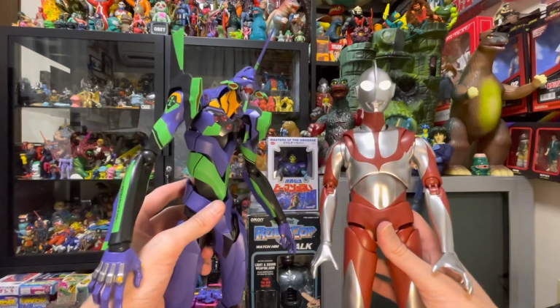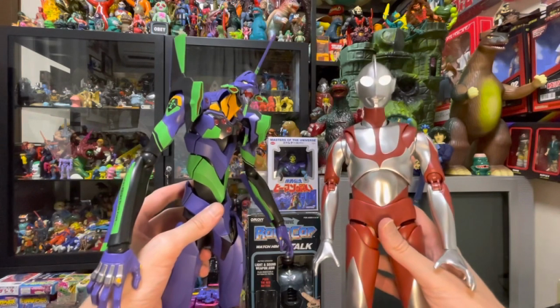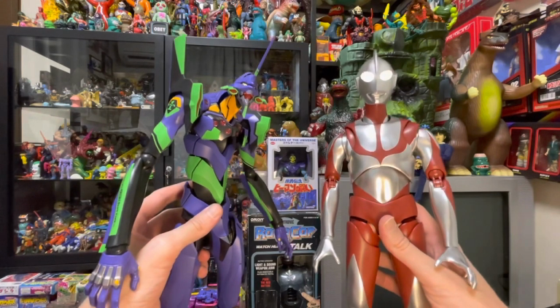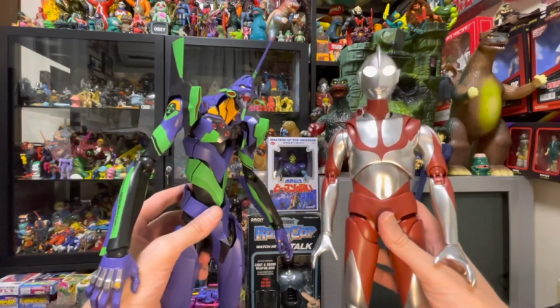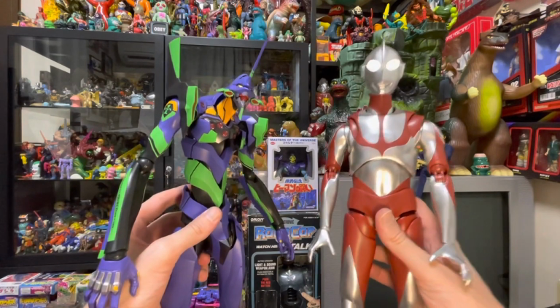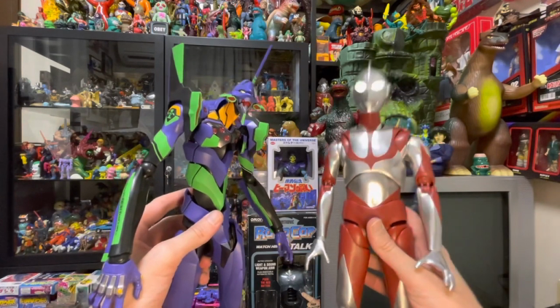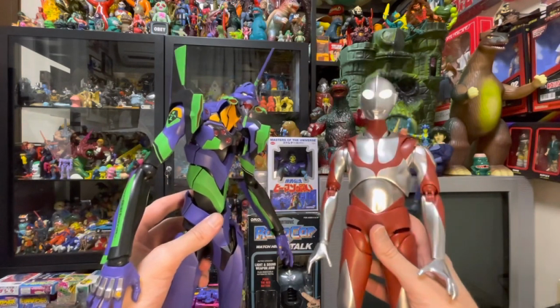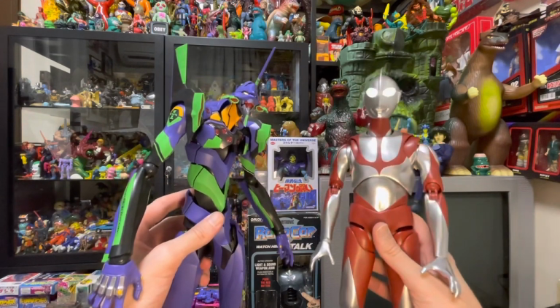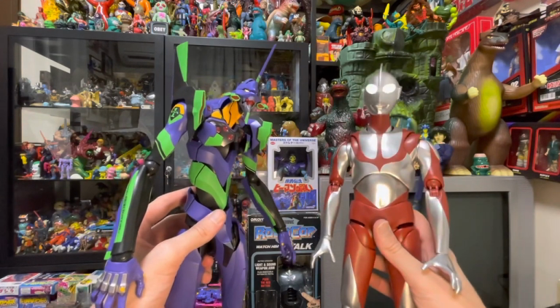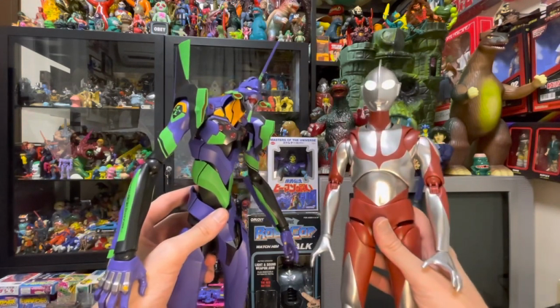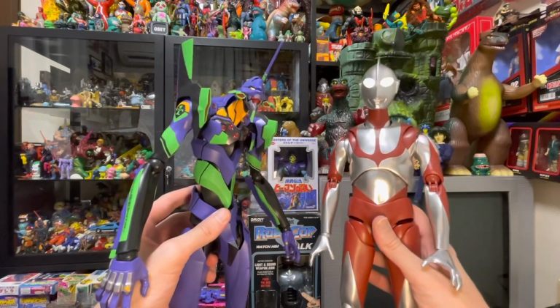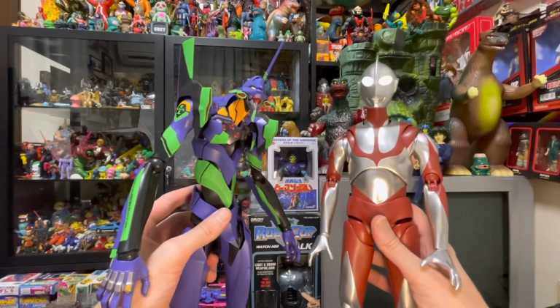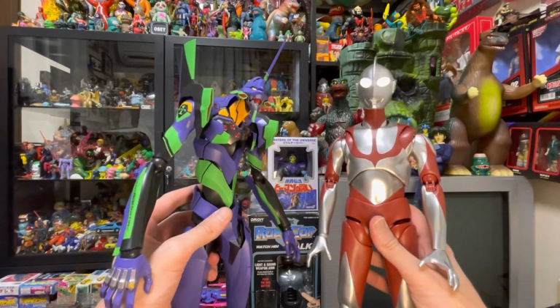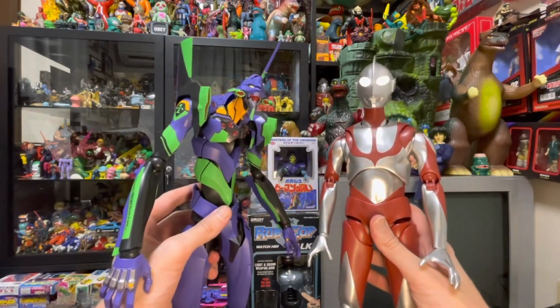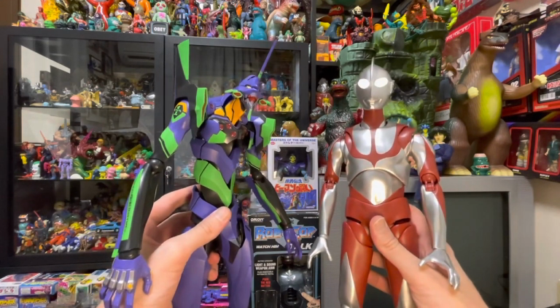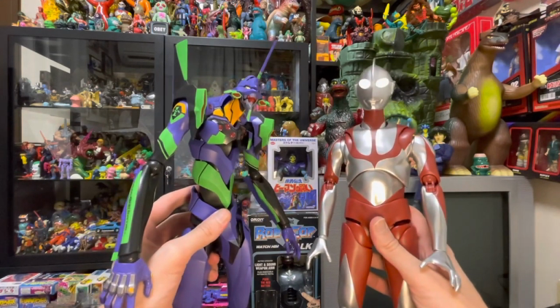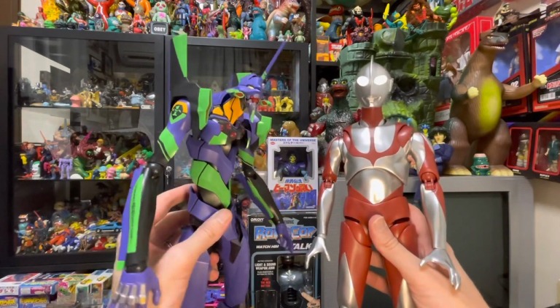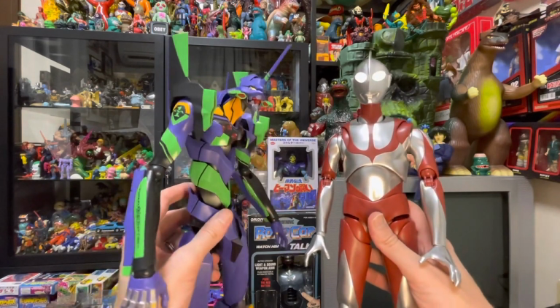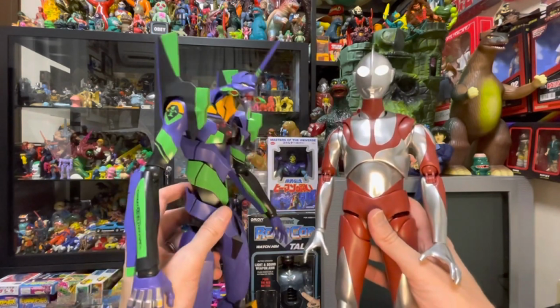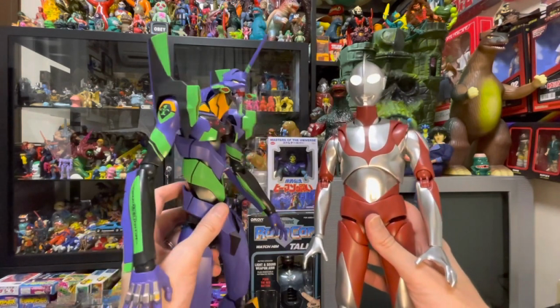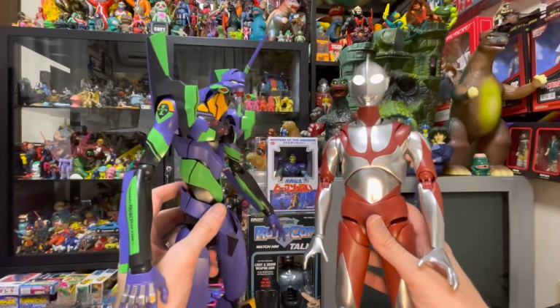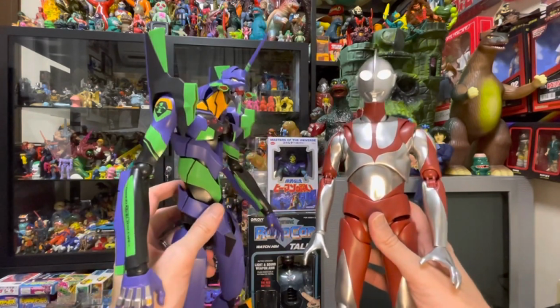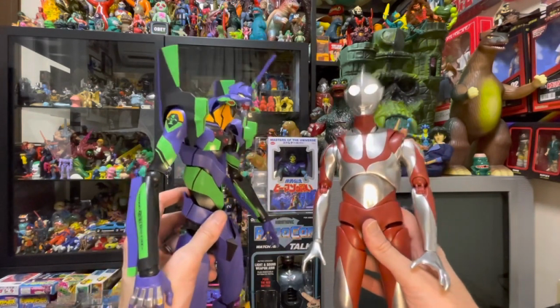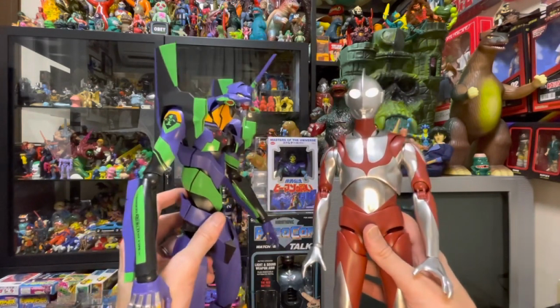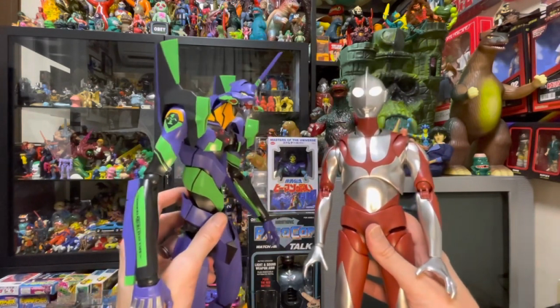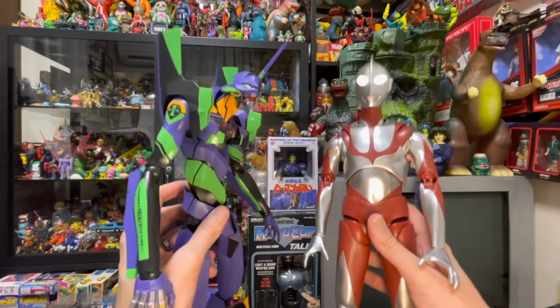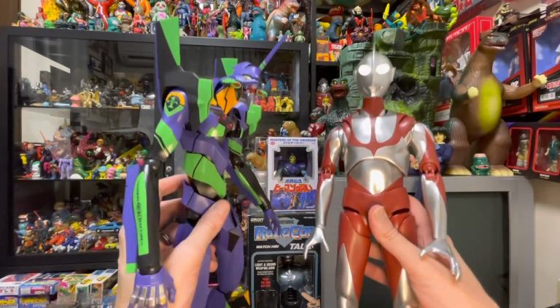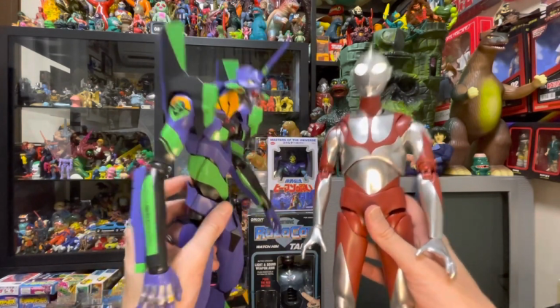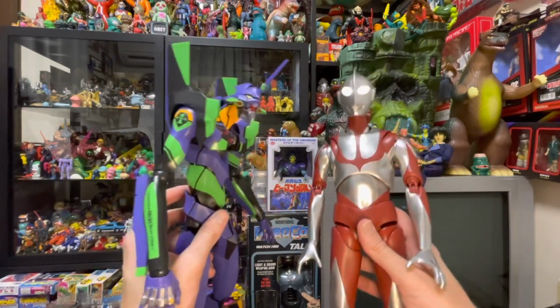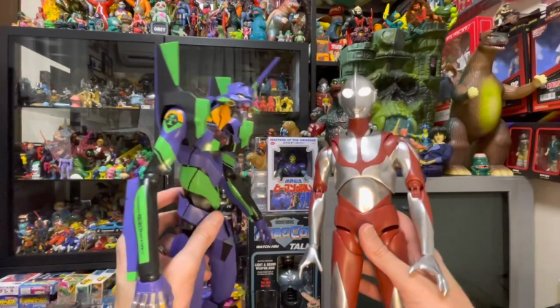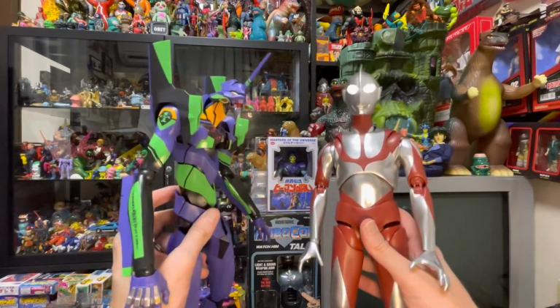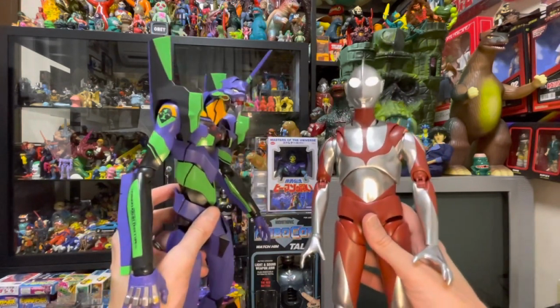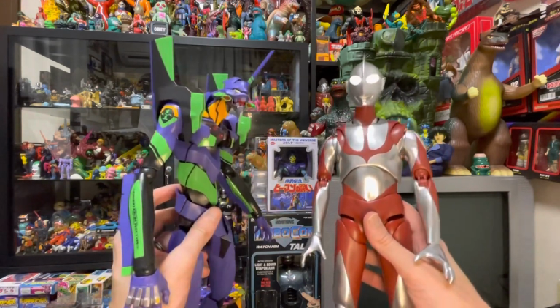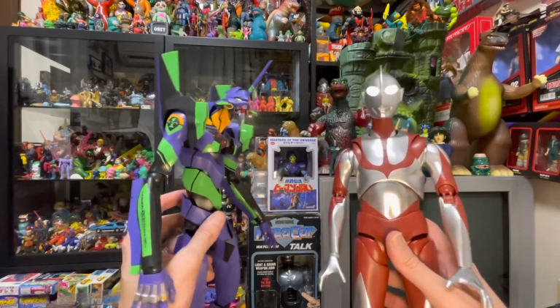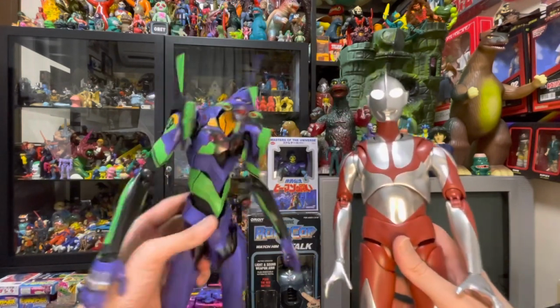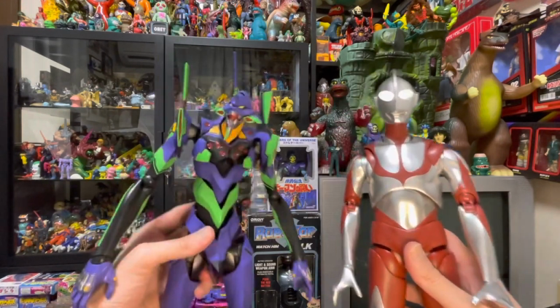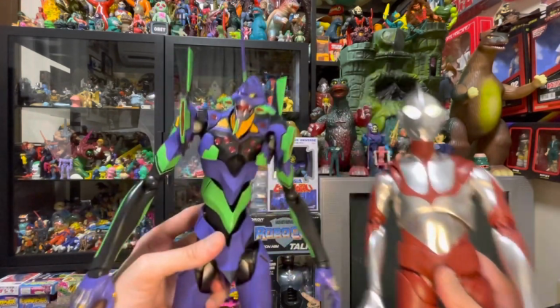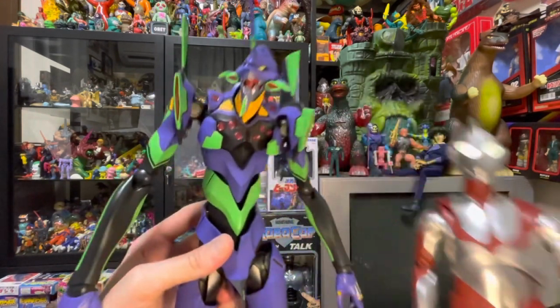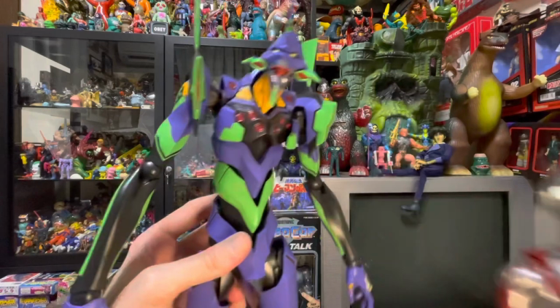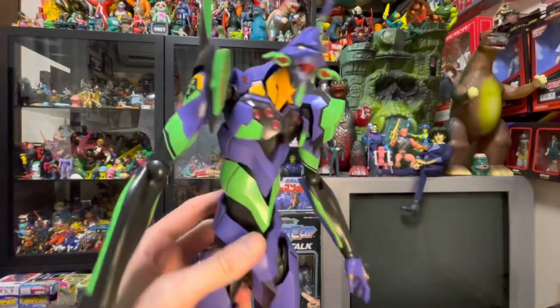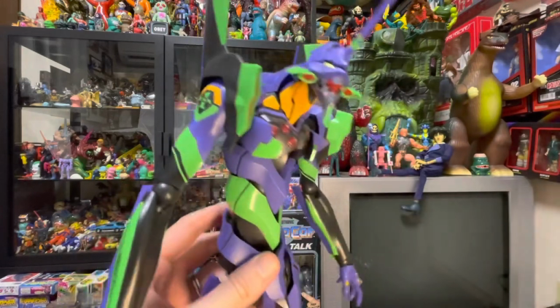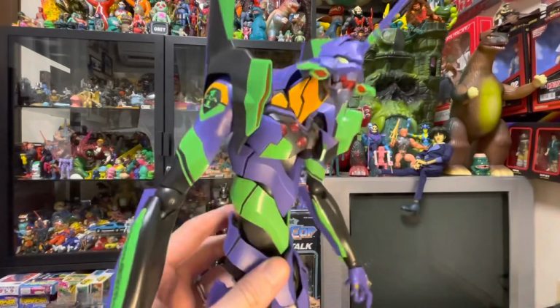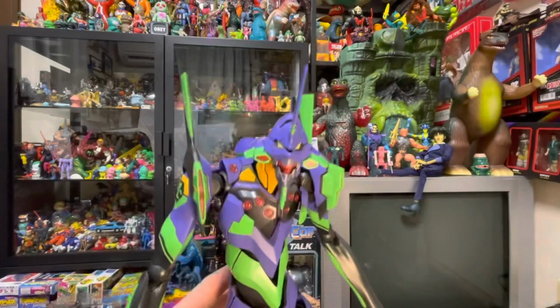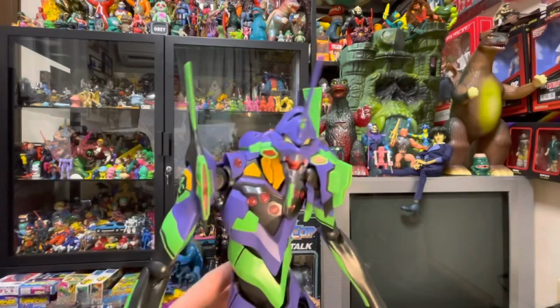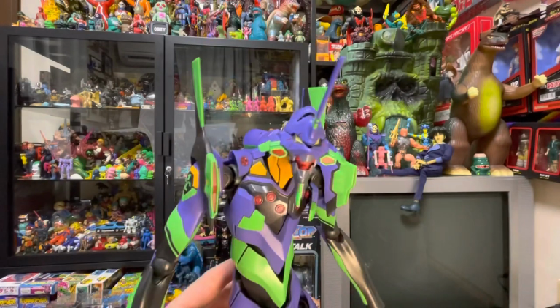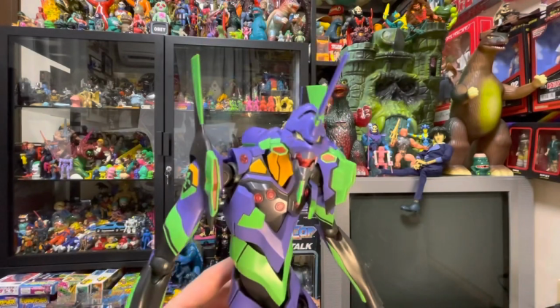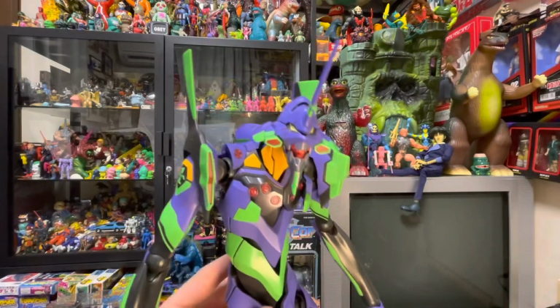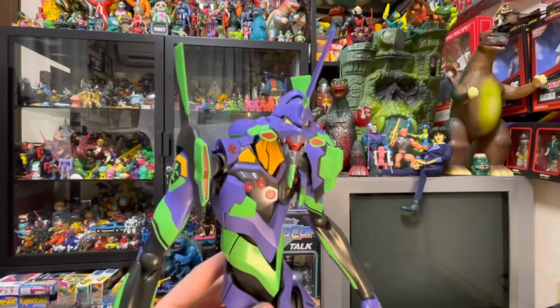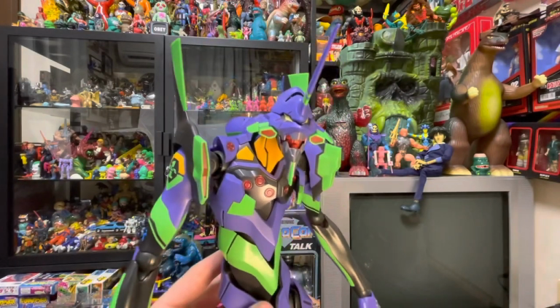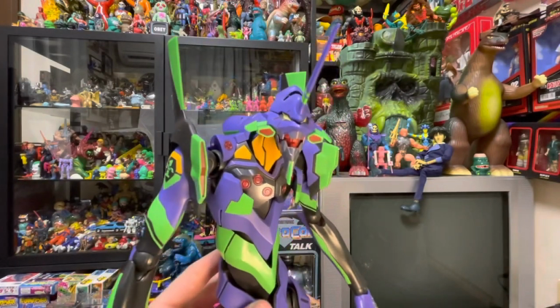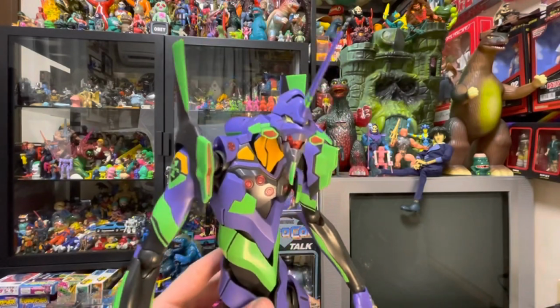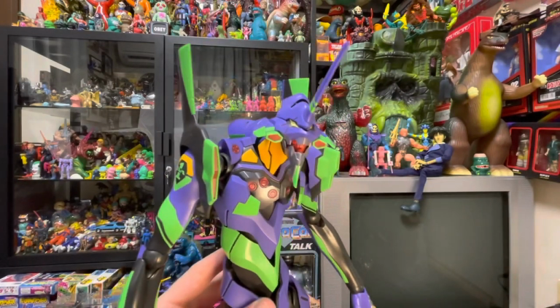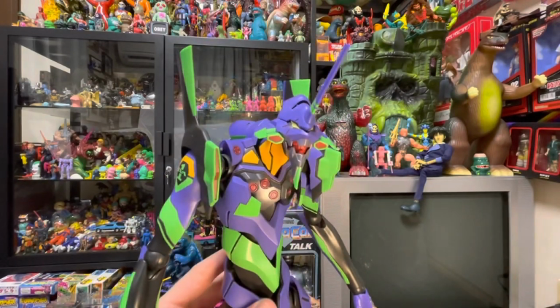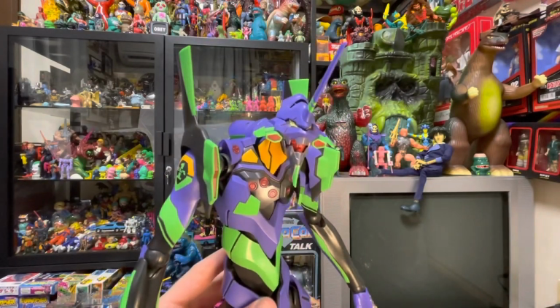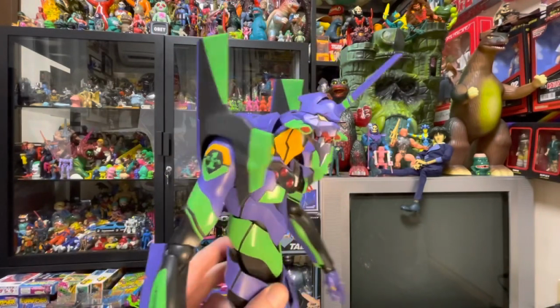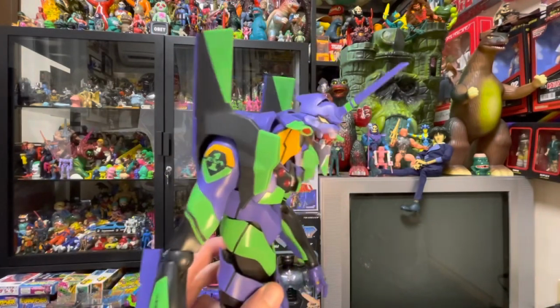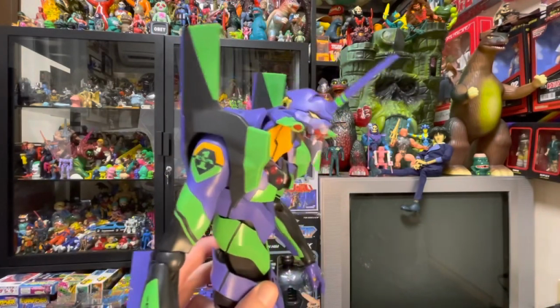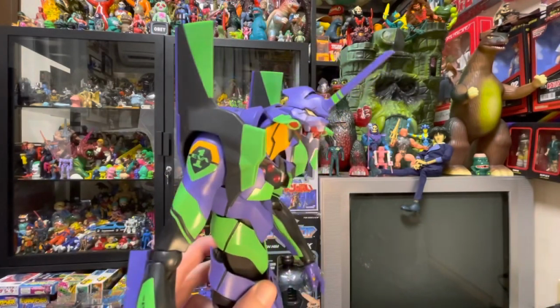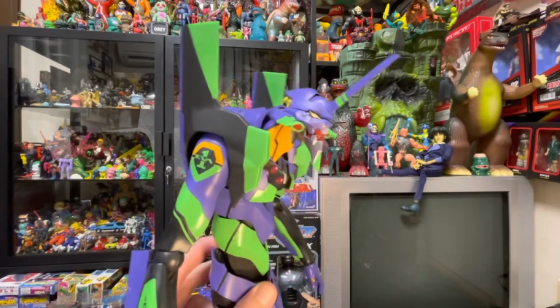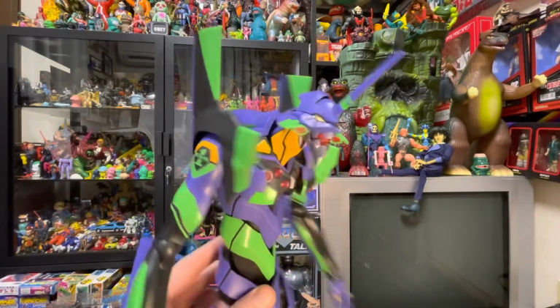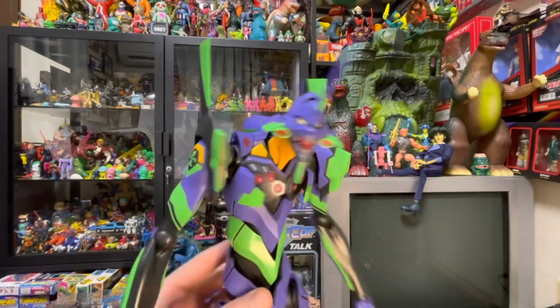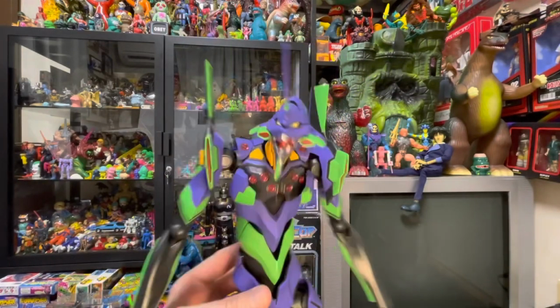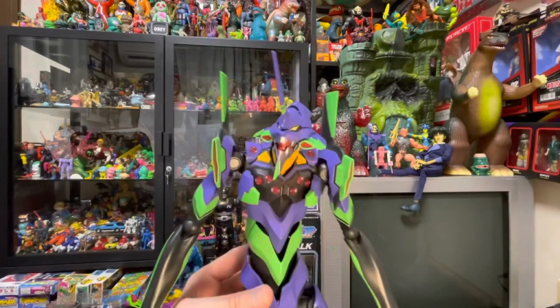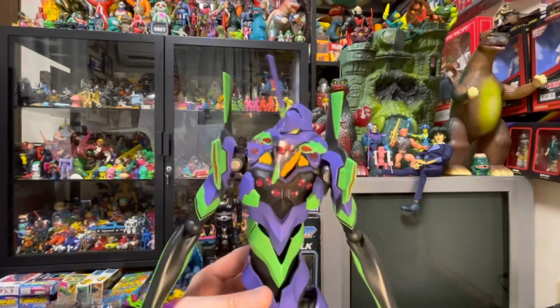I was stoked to finally see Shin Ultraman in stores this week. I picked him up today after work and had to share him with you guys. This other figure is amazing as well — we'll talk about him another time.